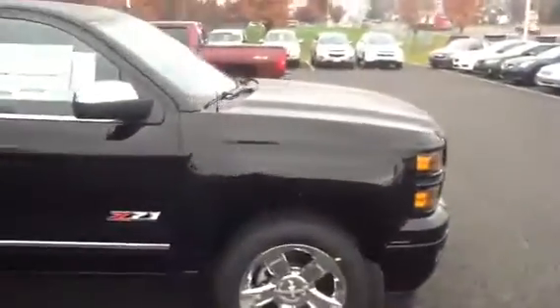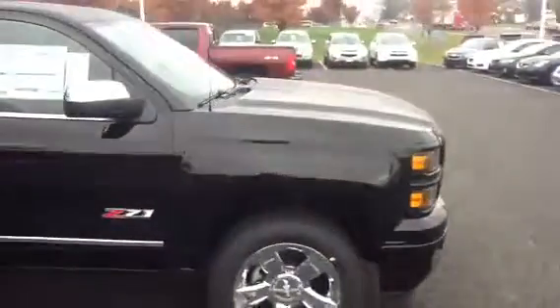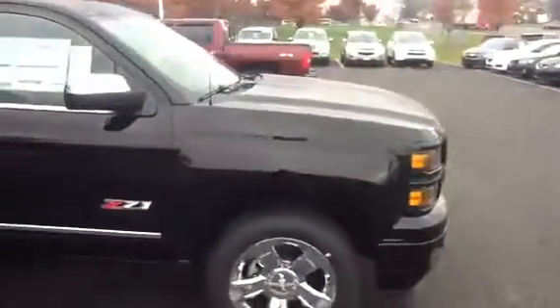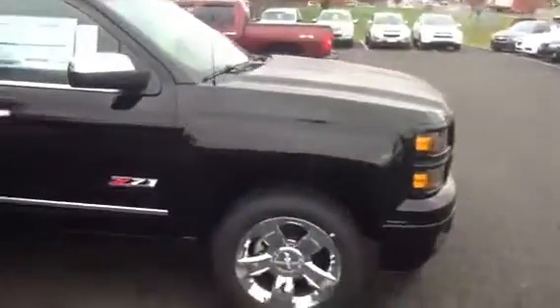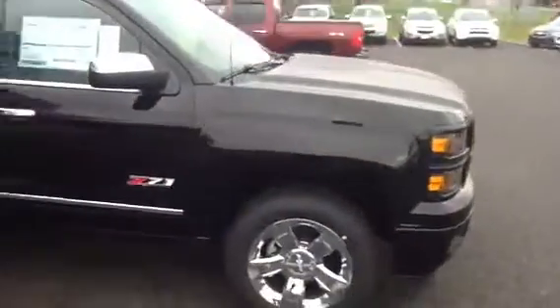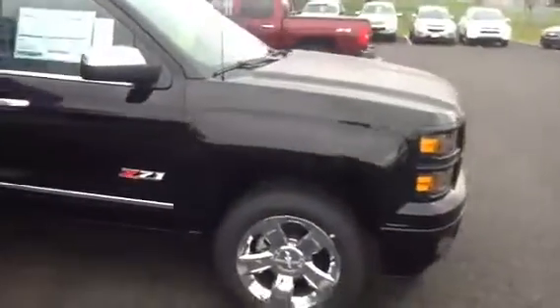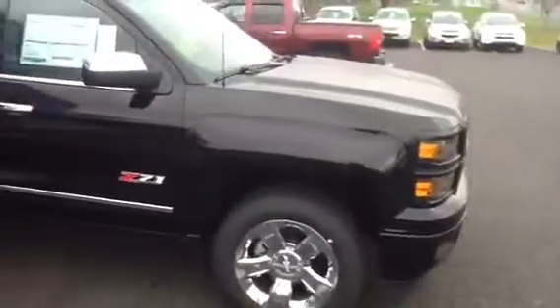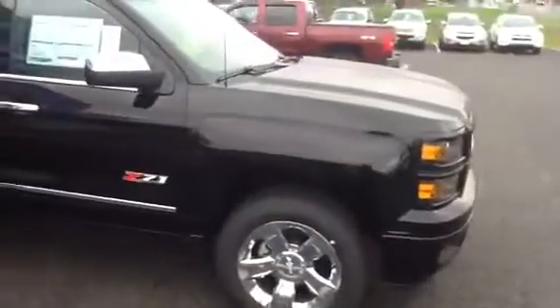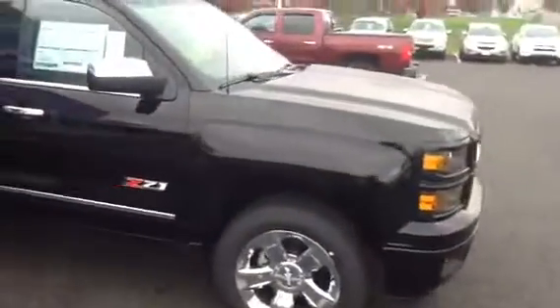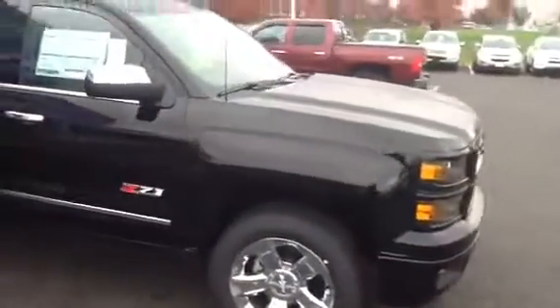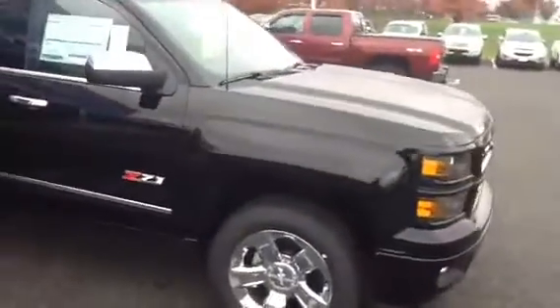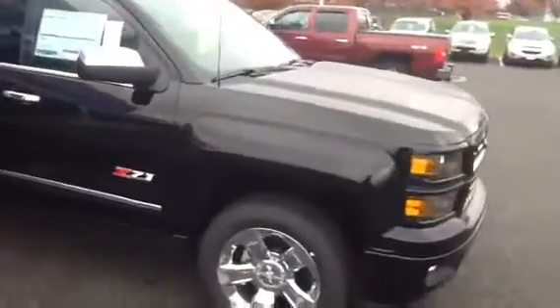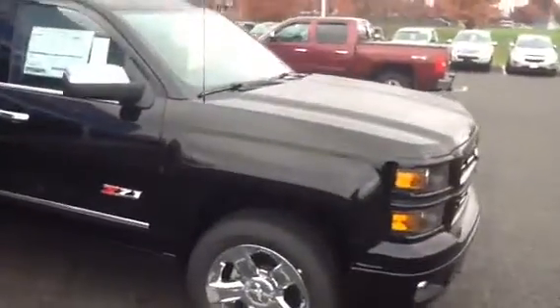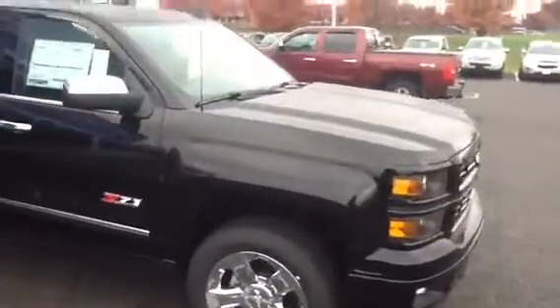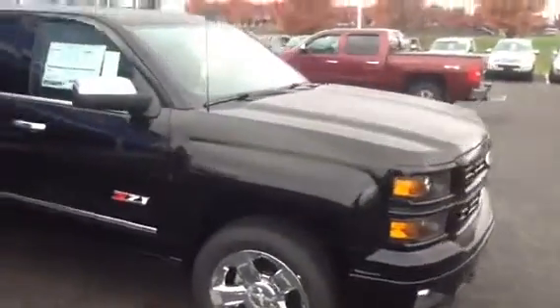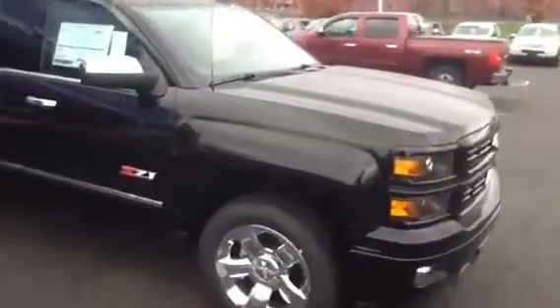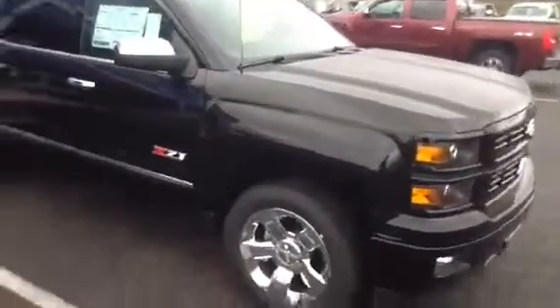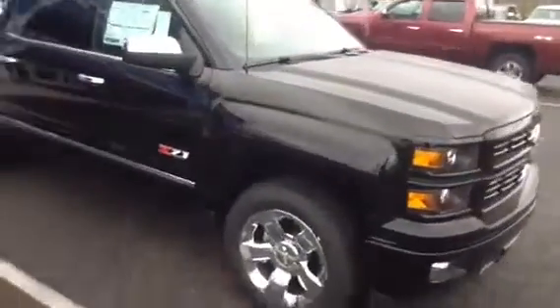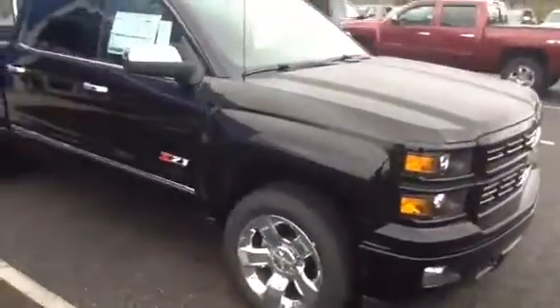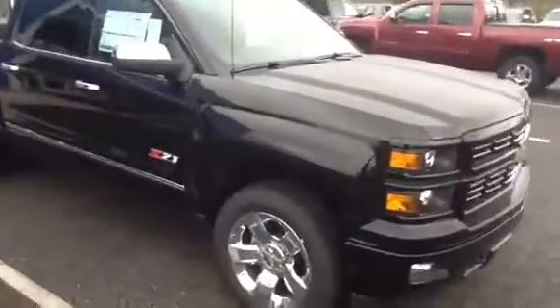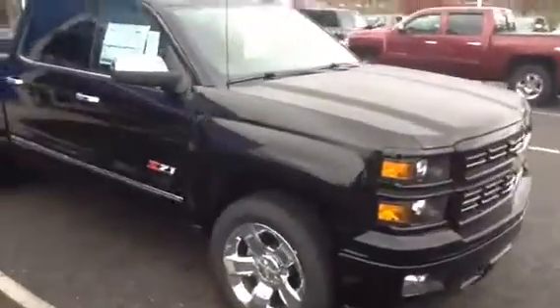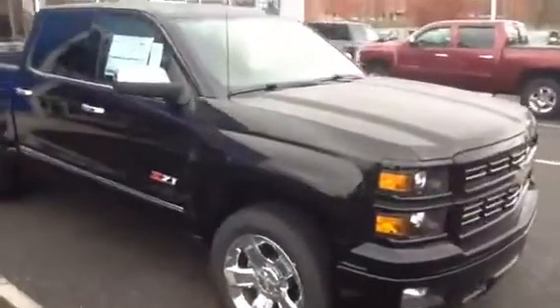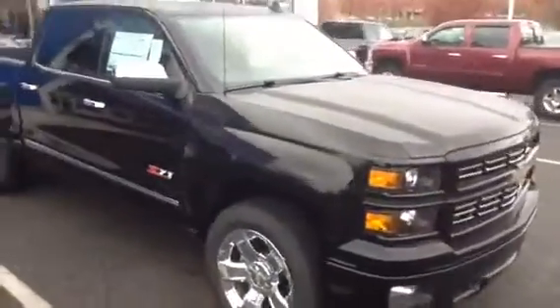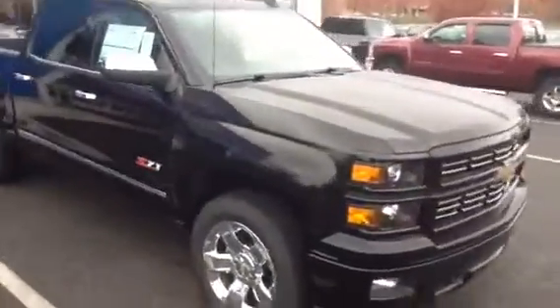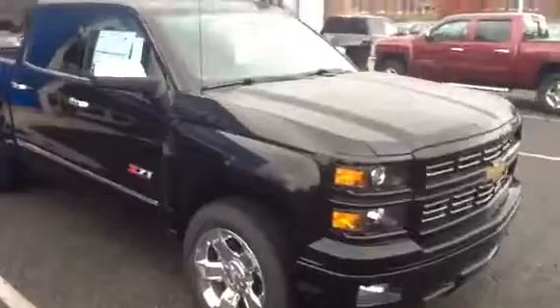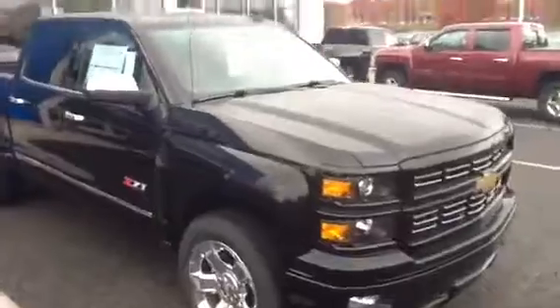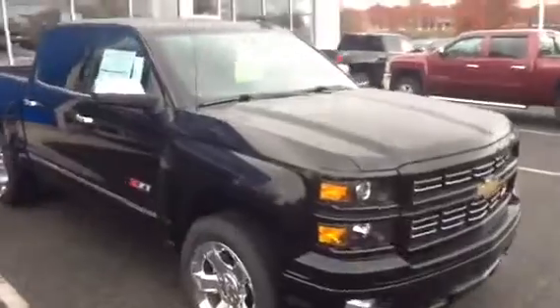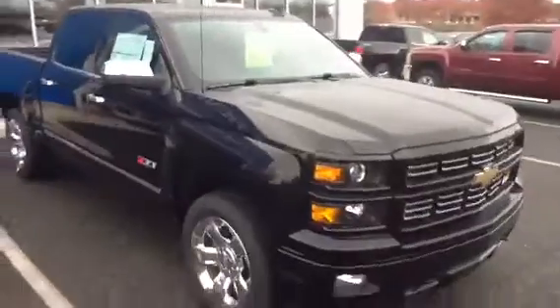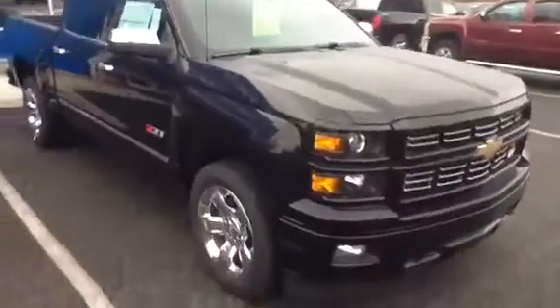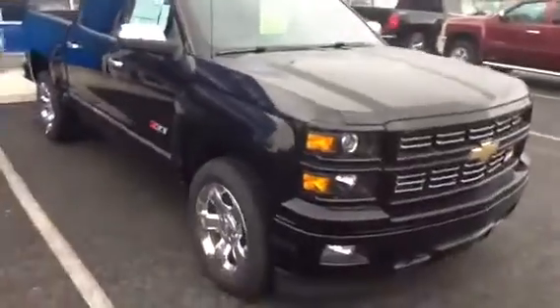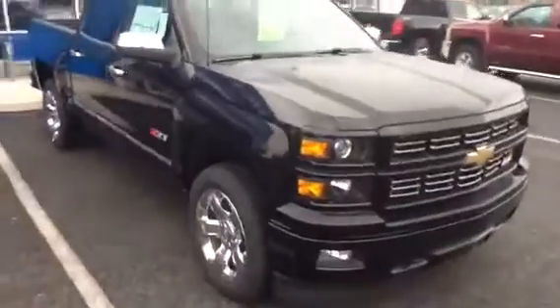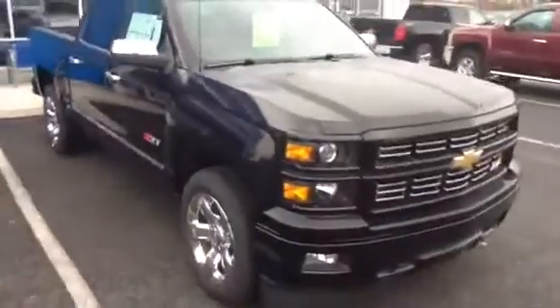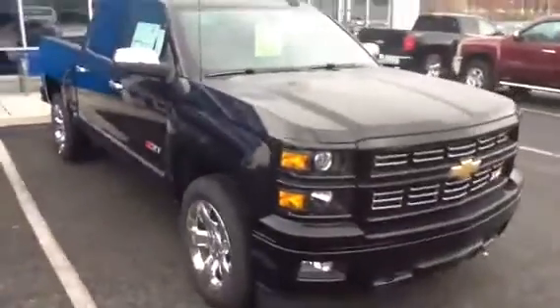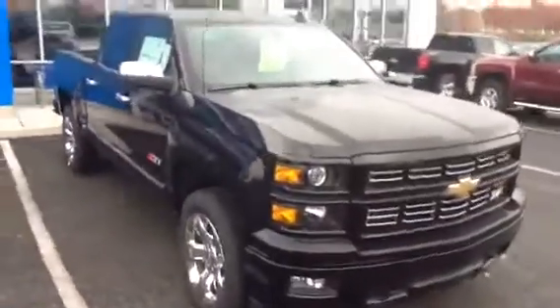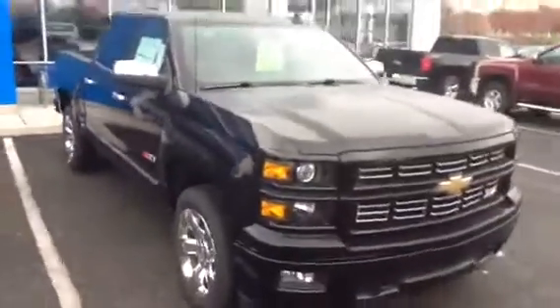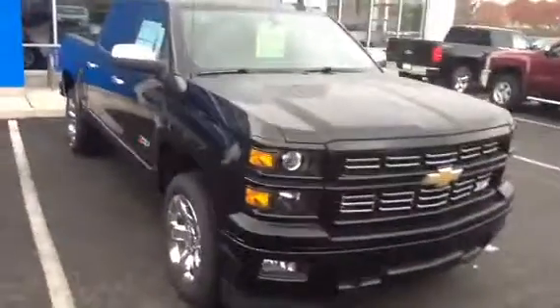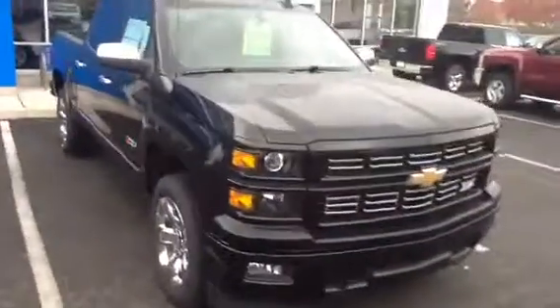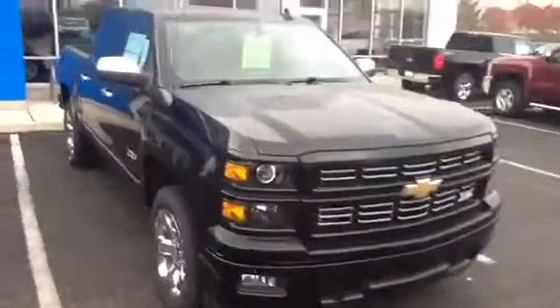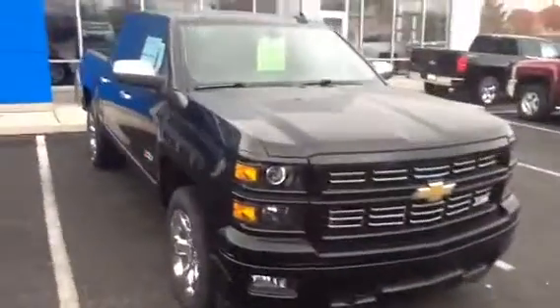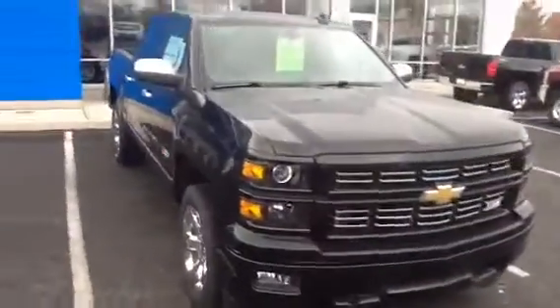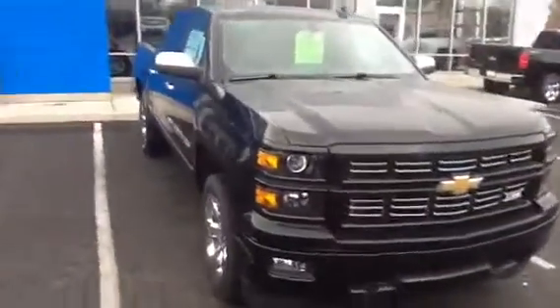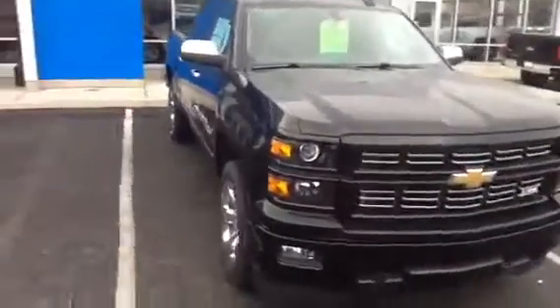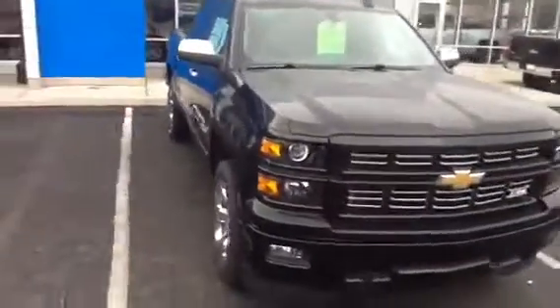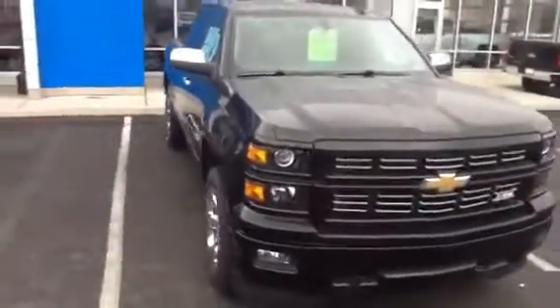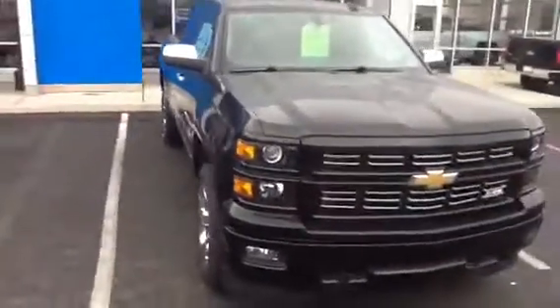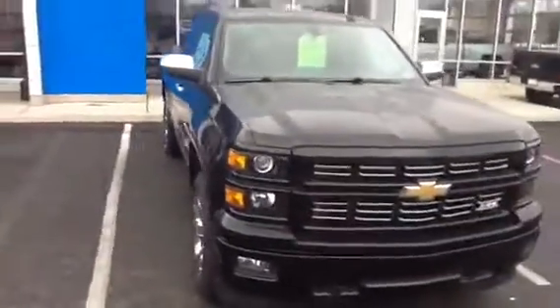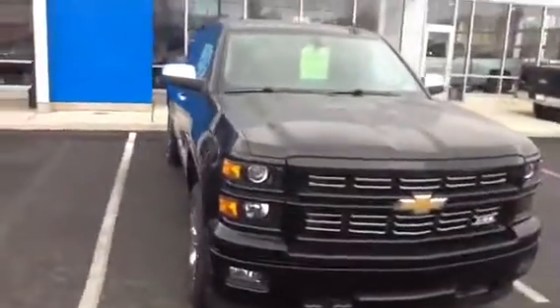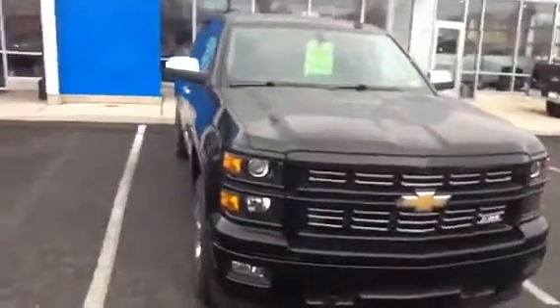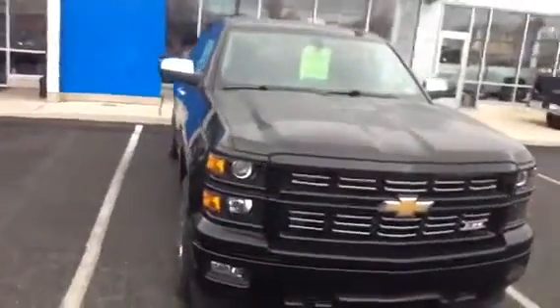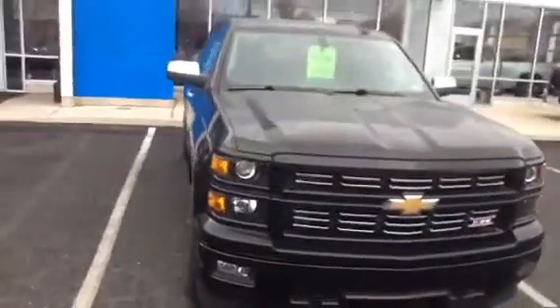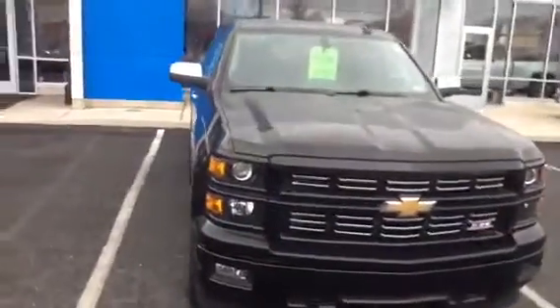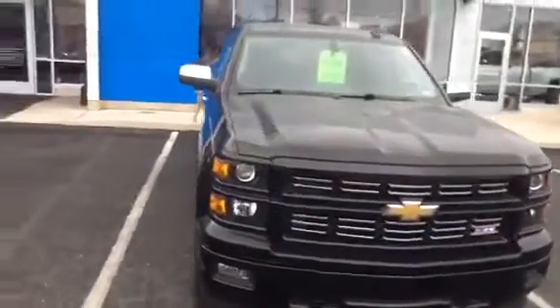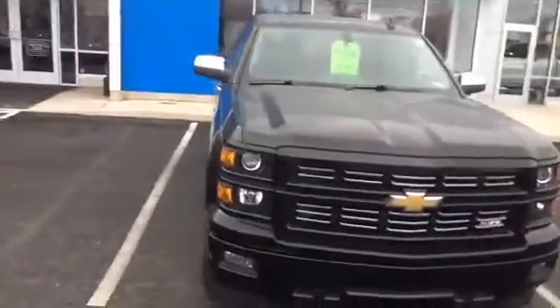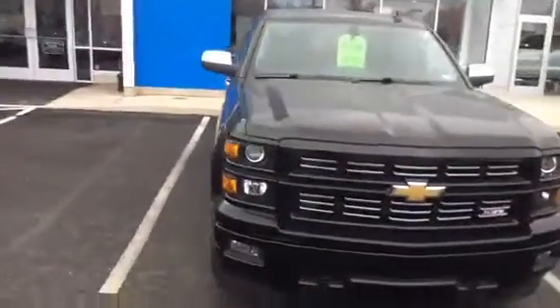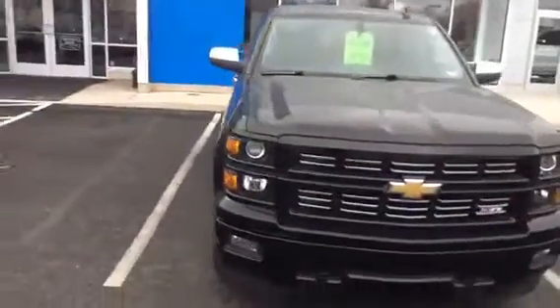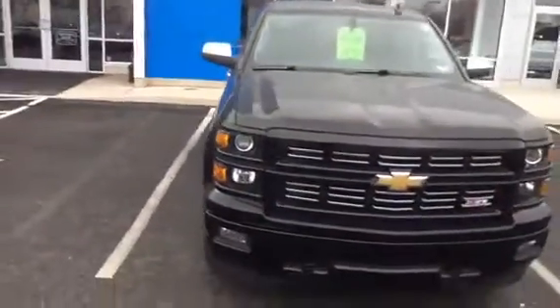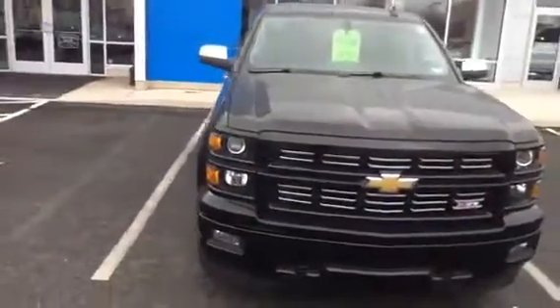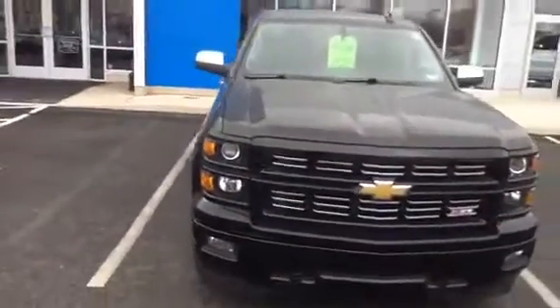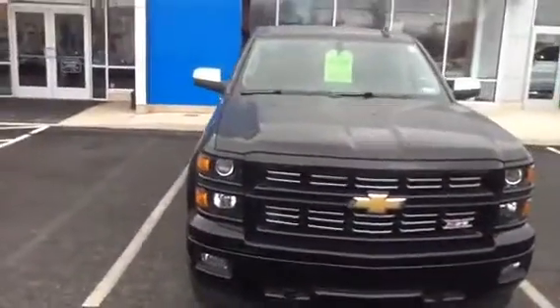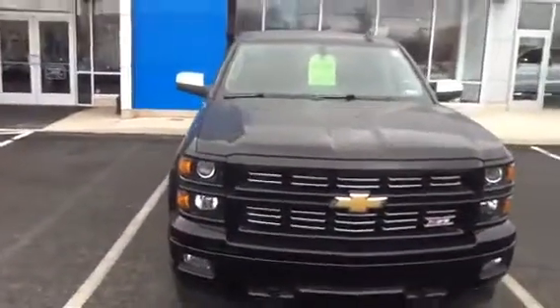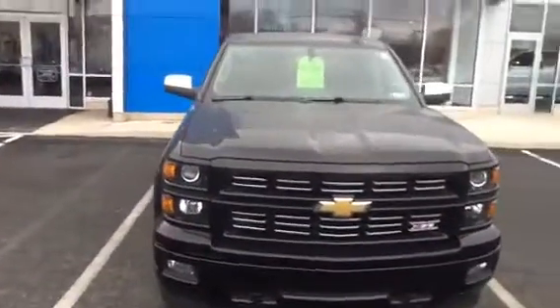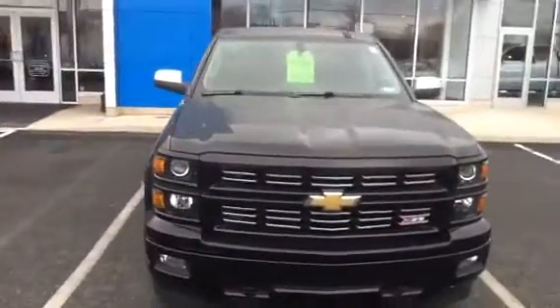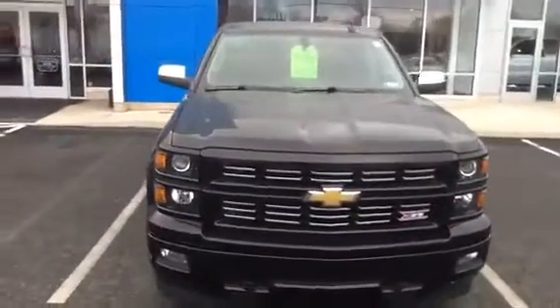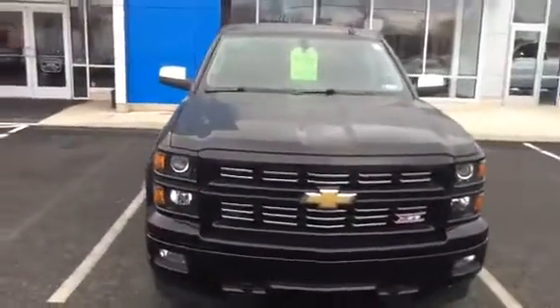Can't wait to see you today at 9:45, Alfred. This is your 2015 Silverado LTZ with the Z71 package.